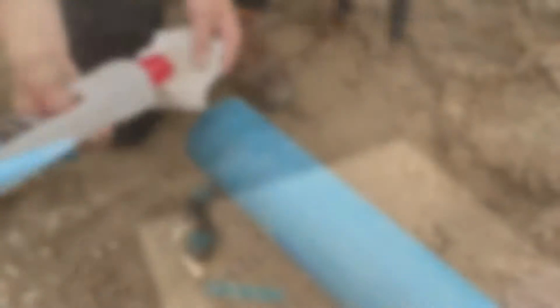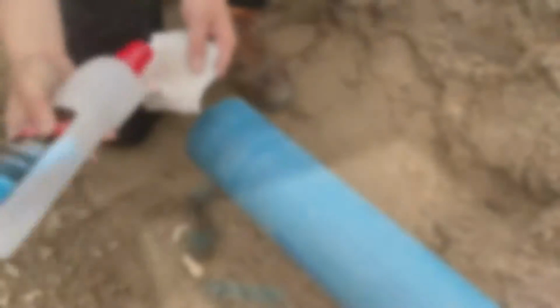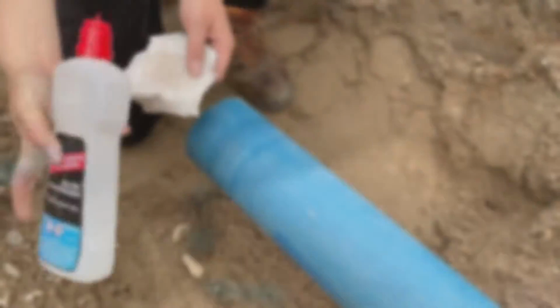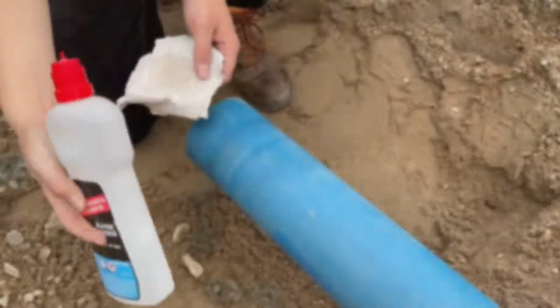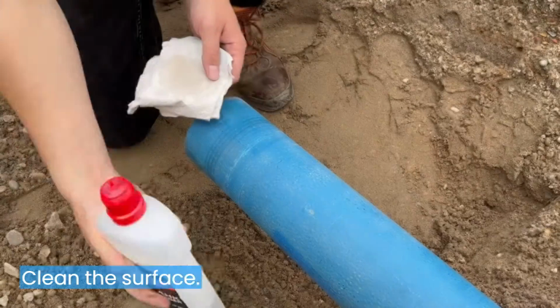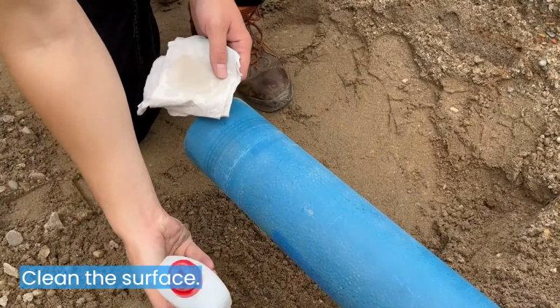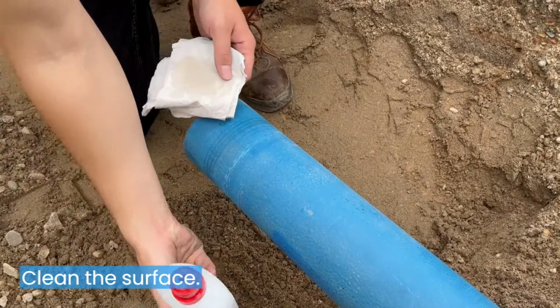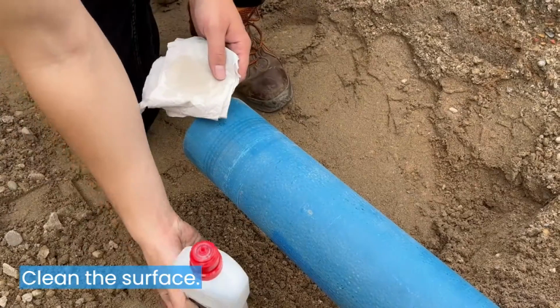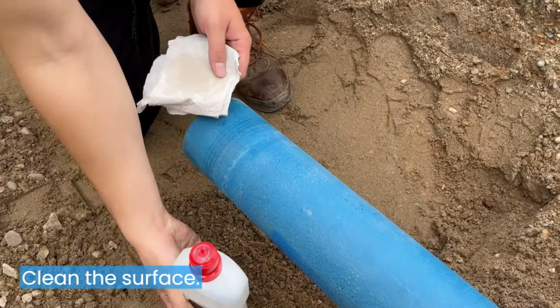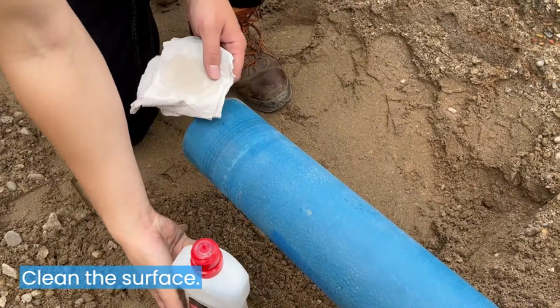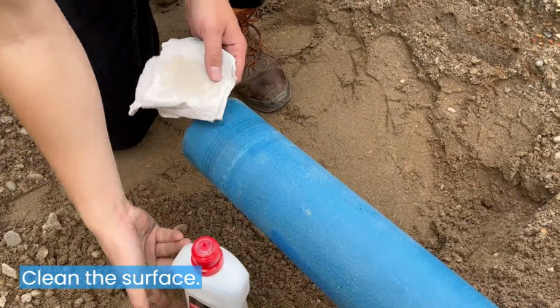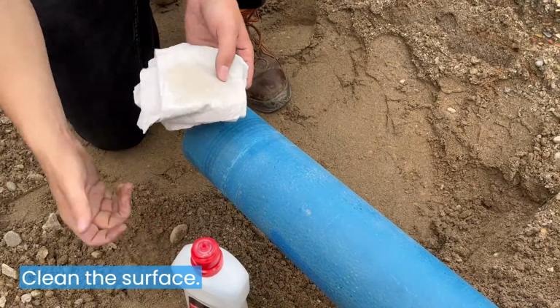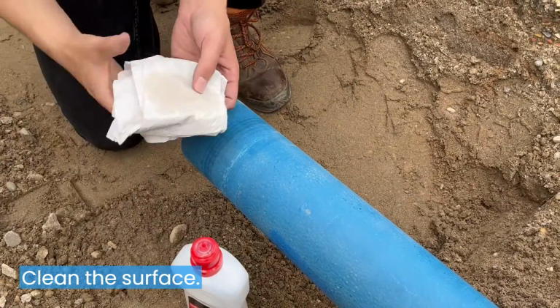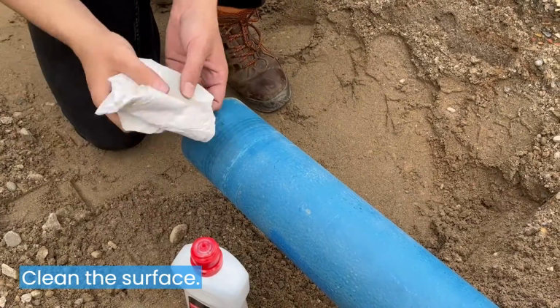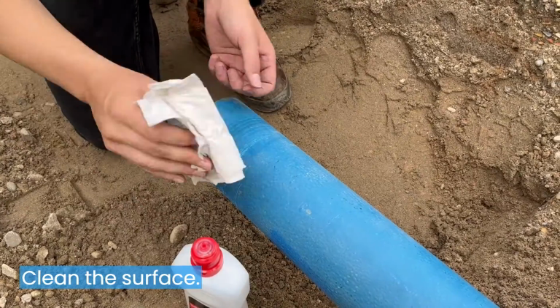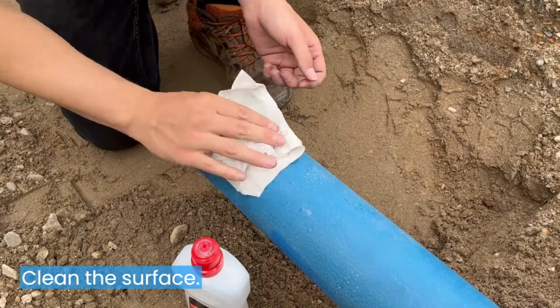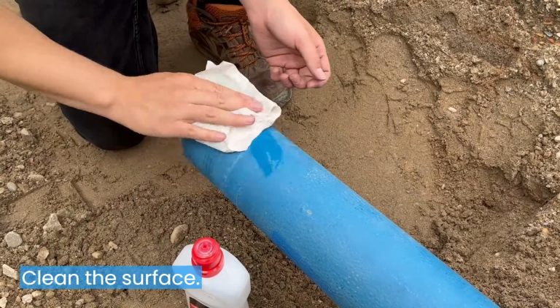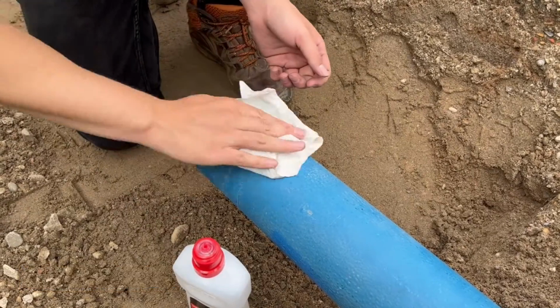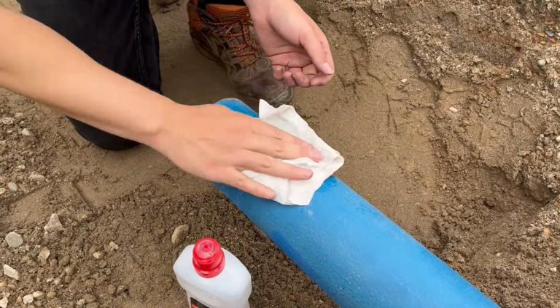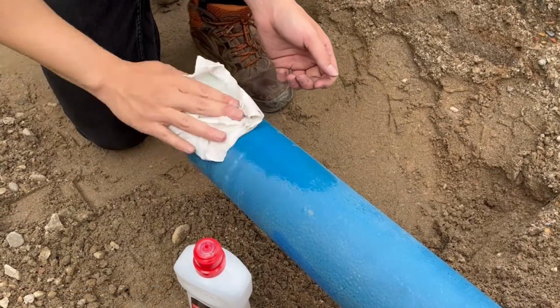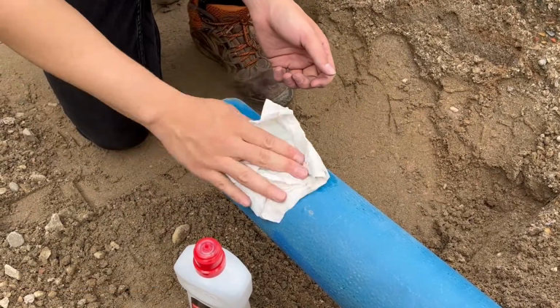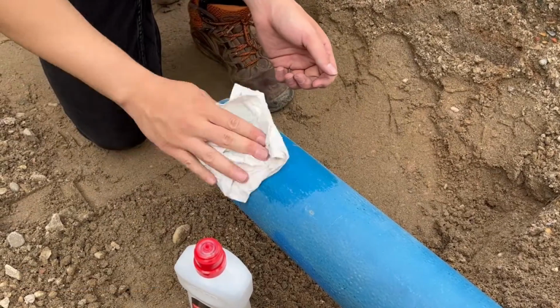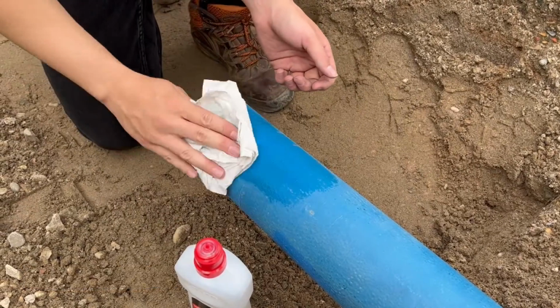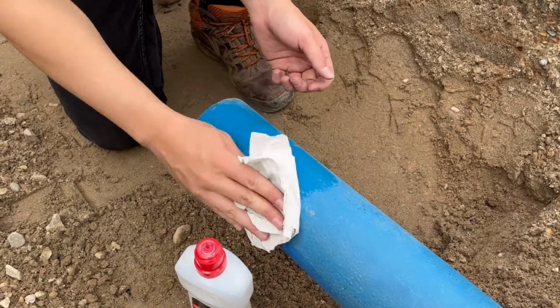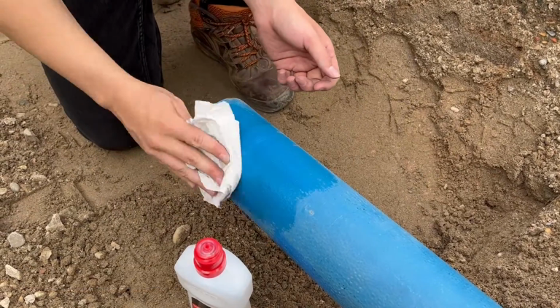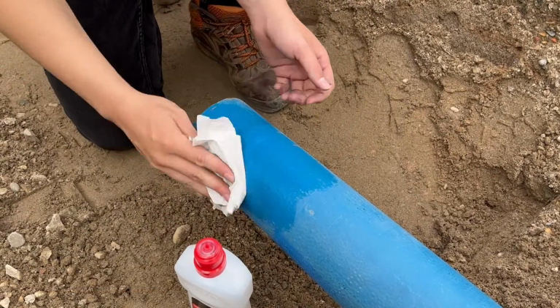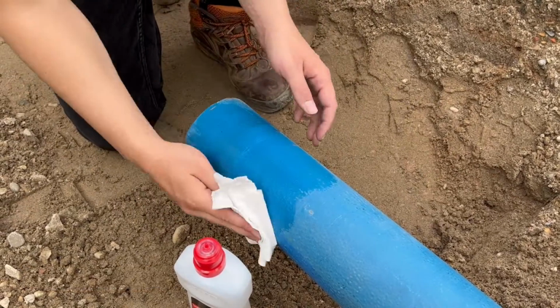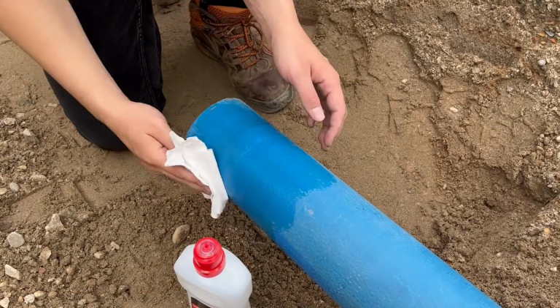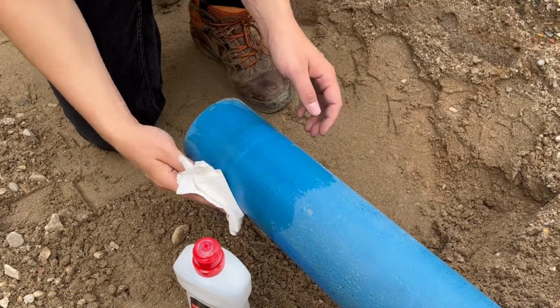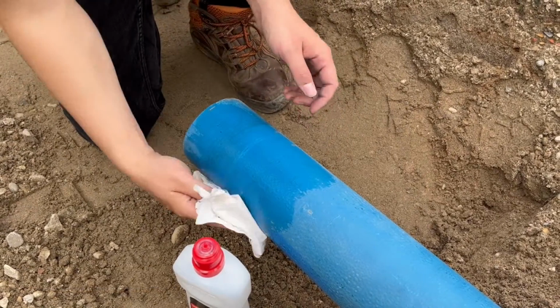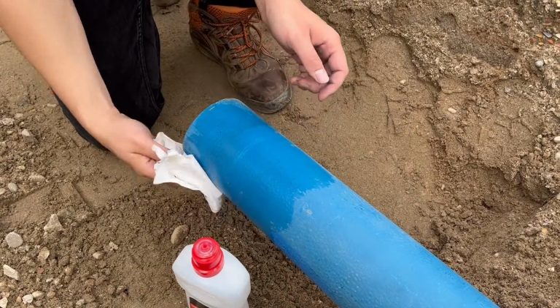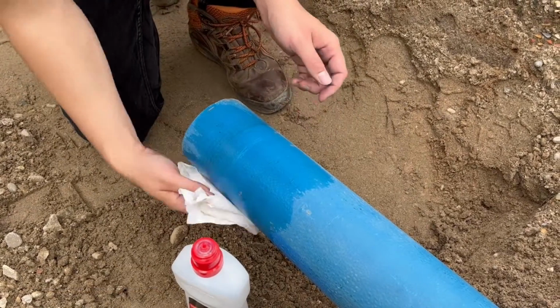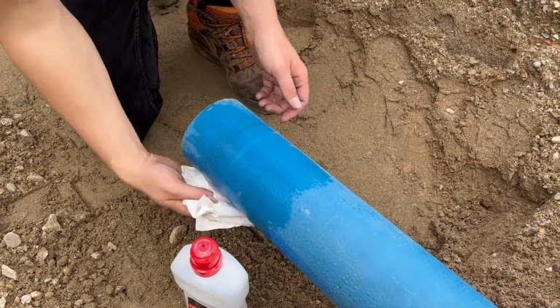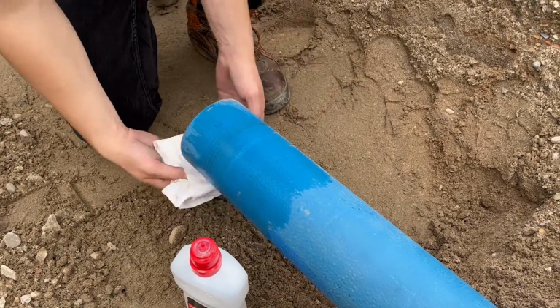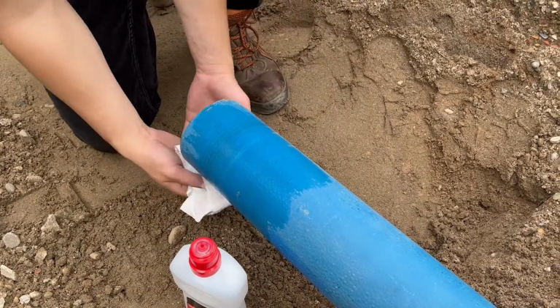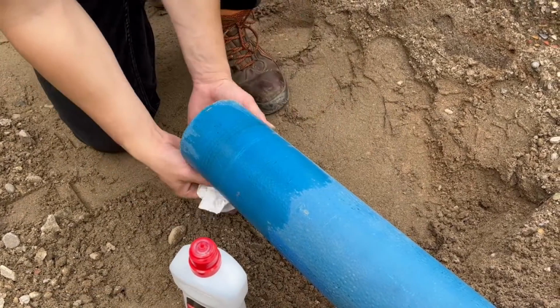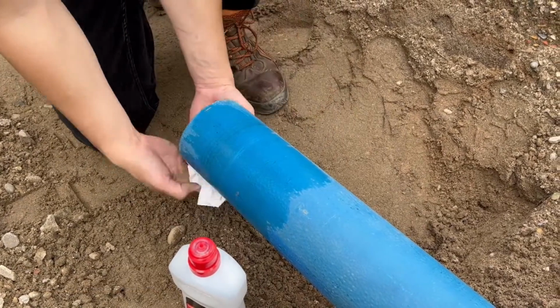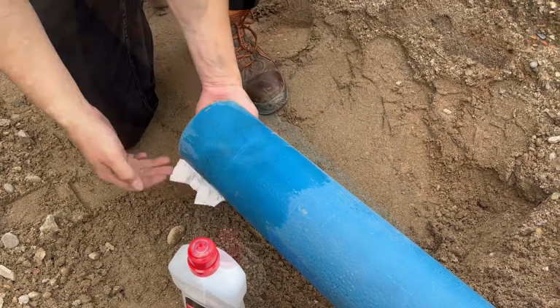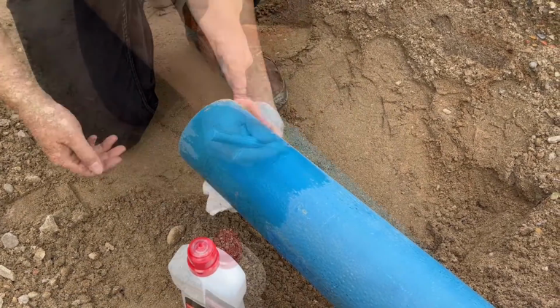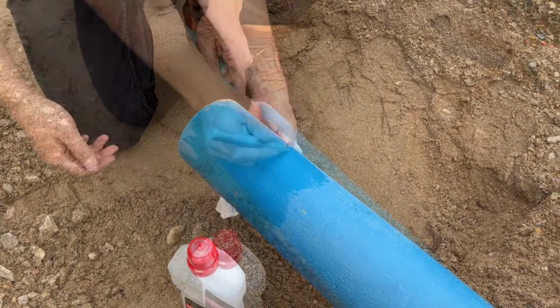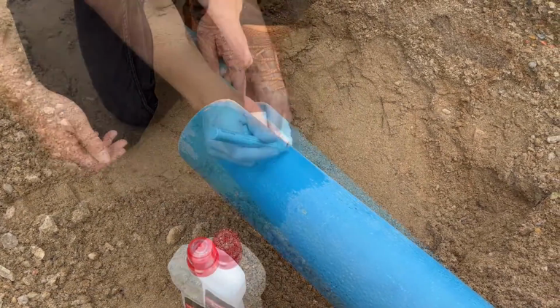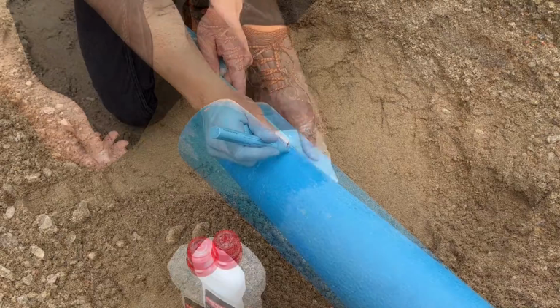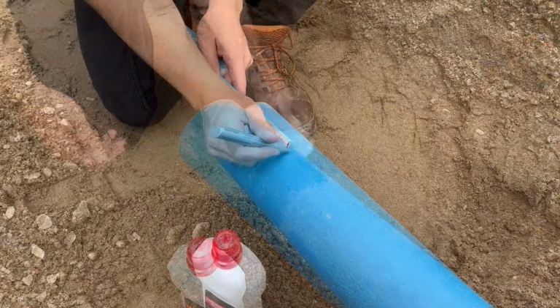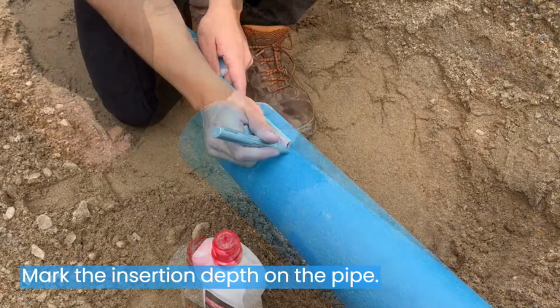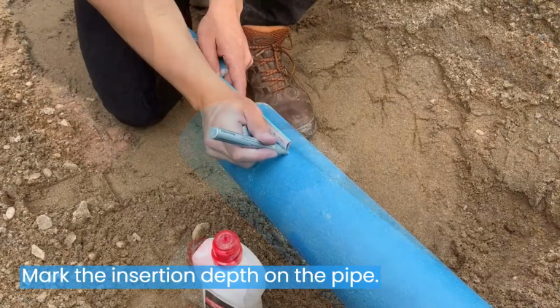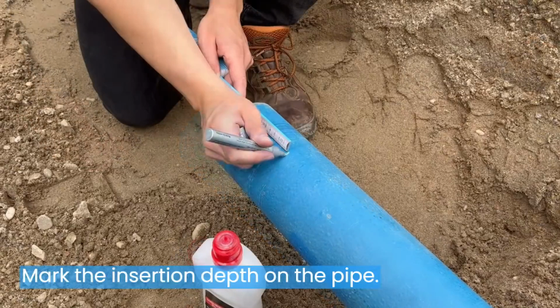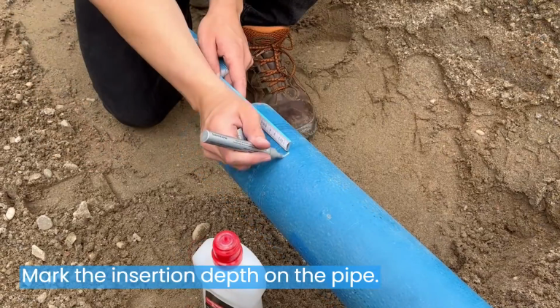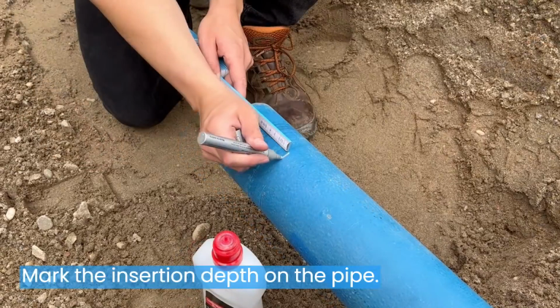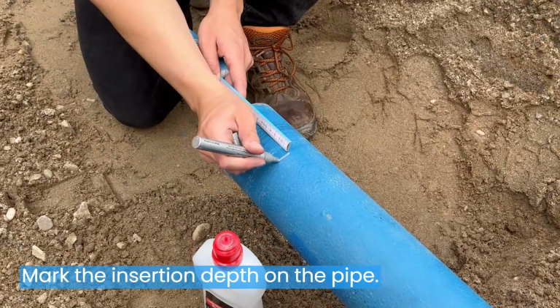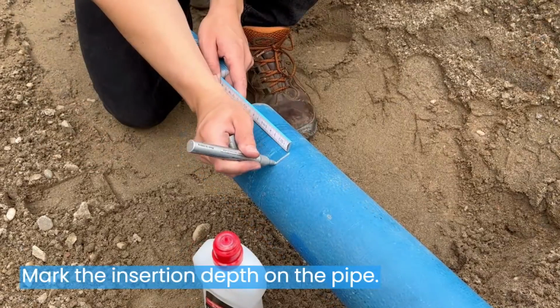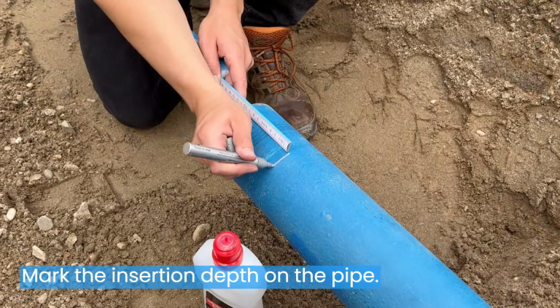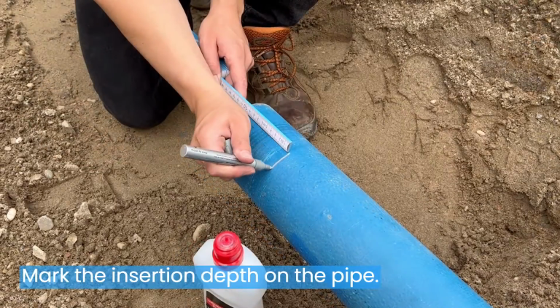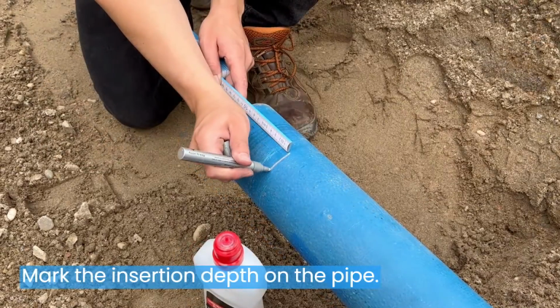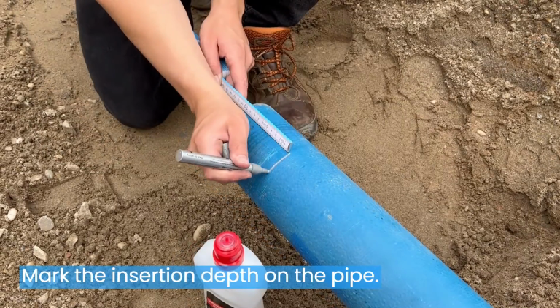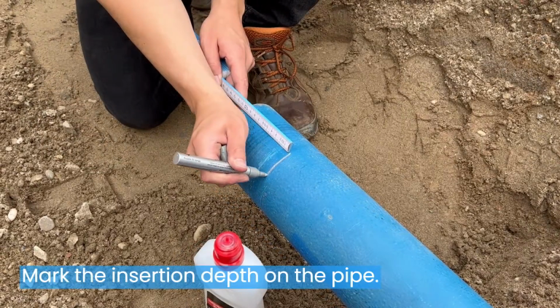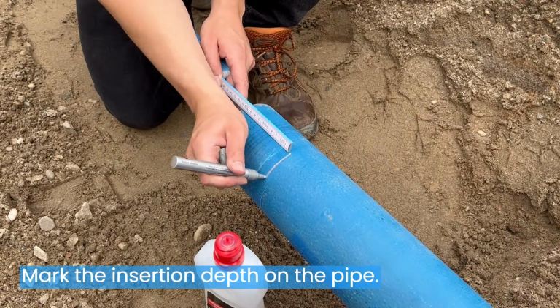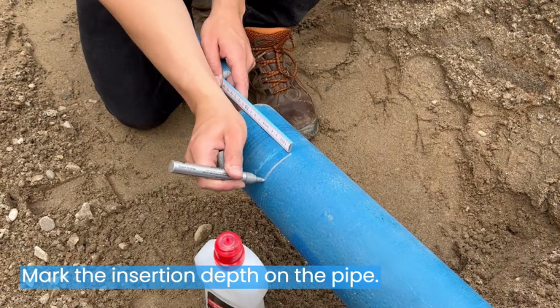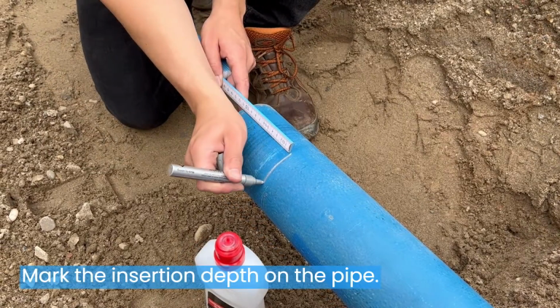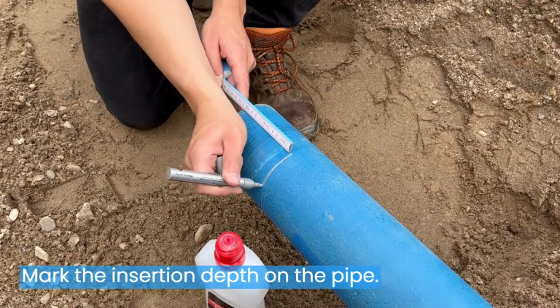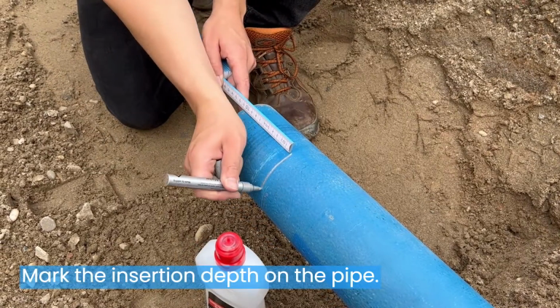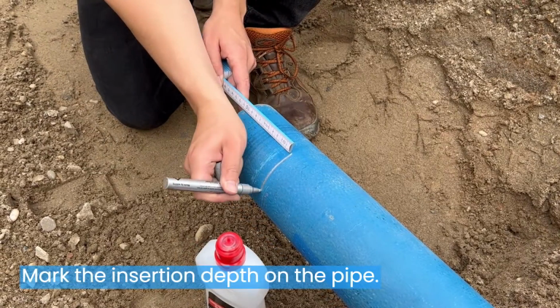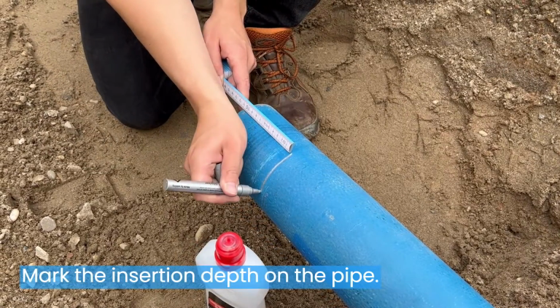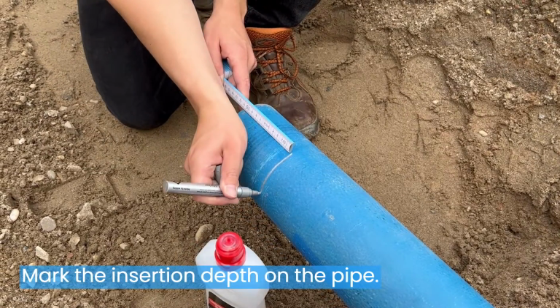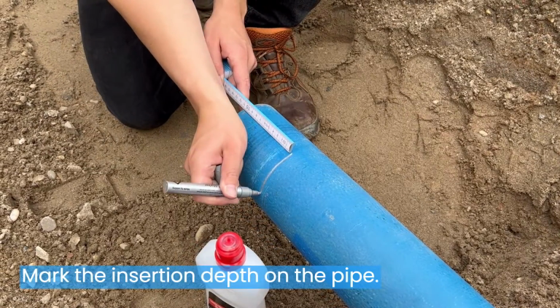Clean the surface. Mark the insertion depth on the pipe.